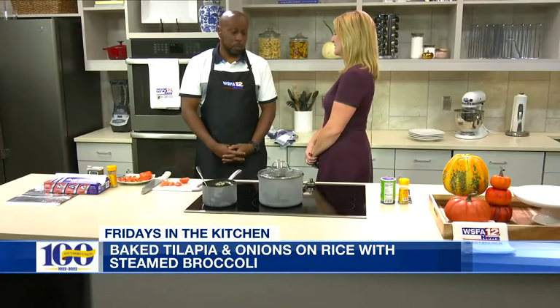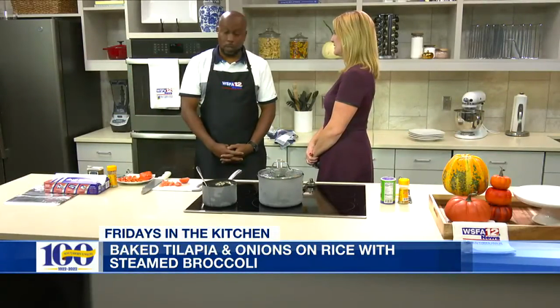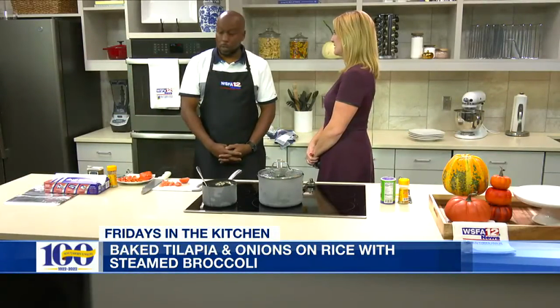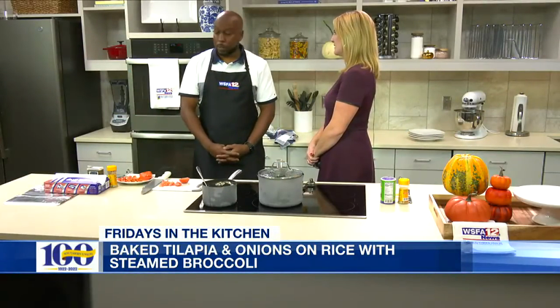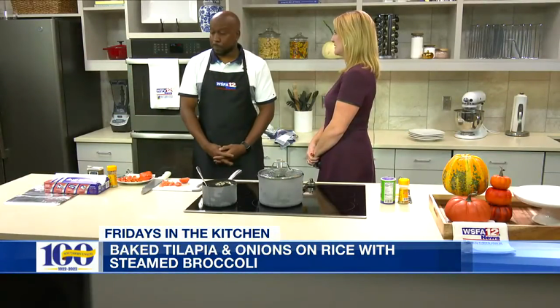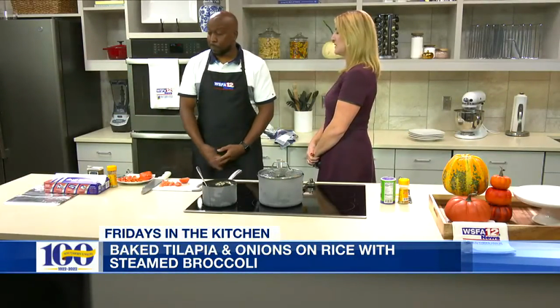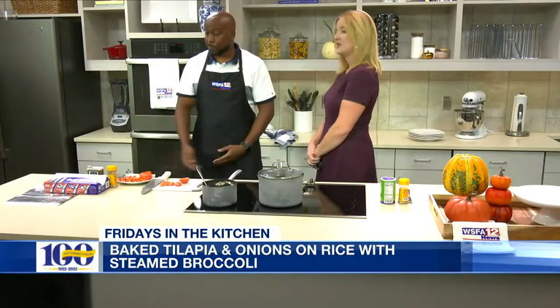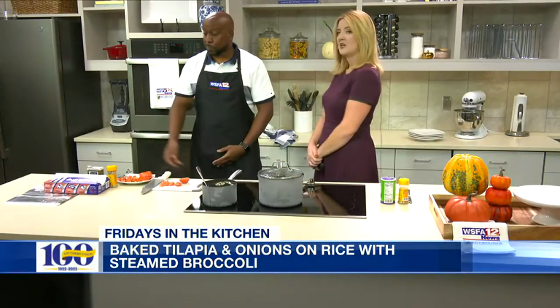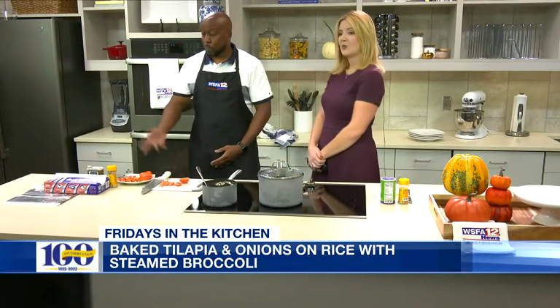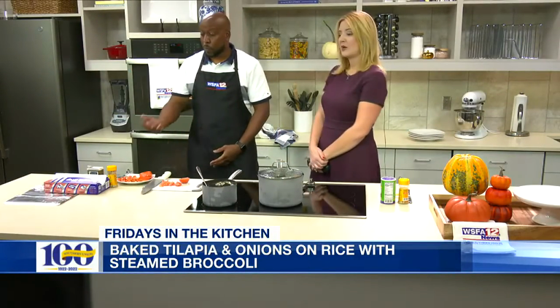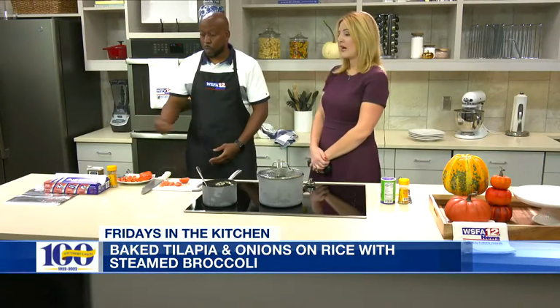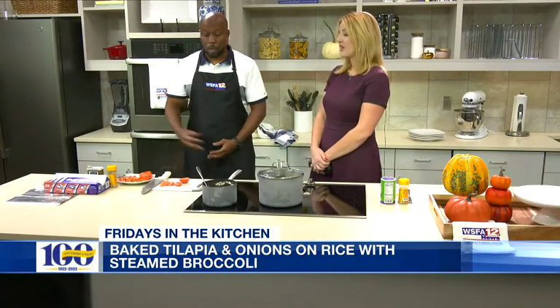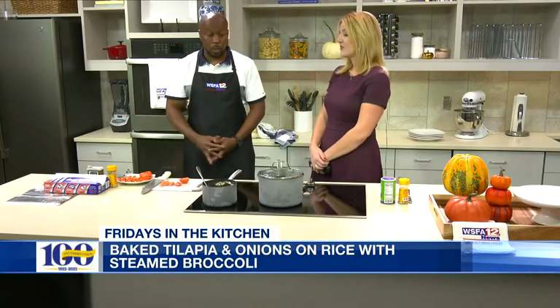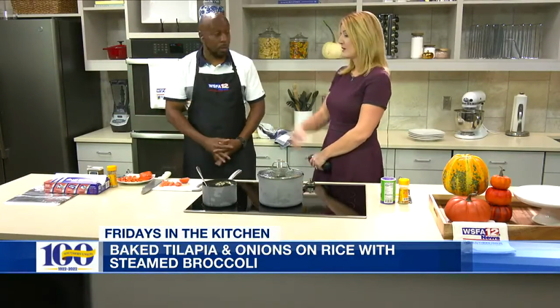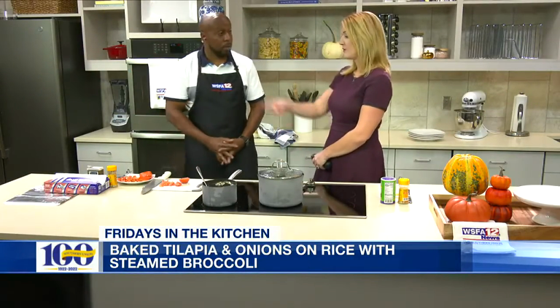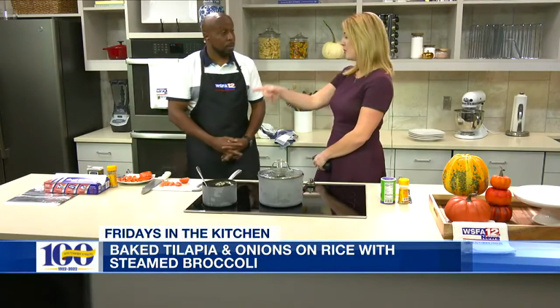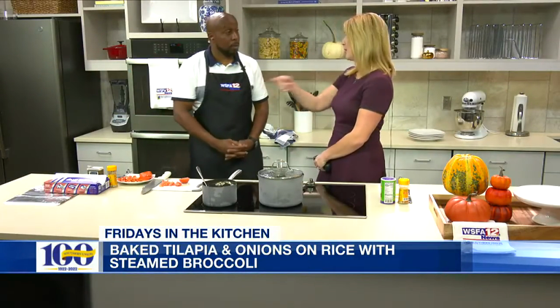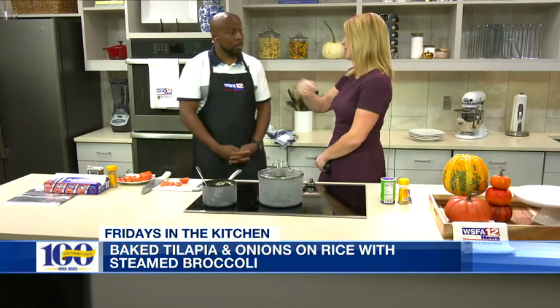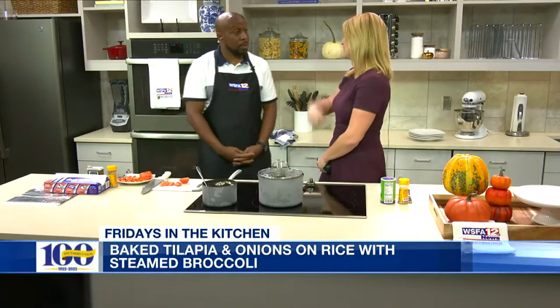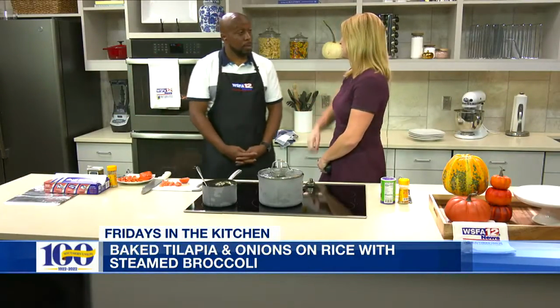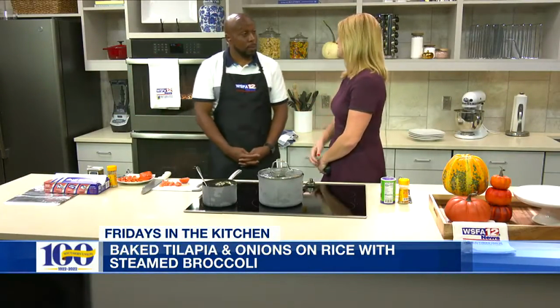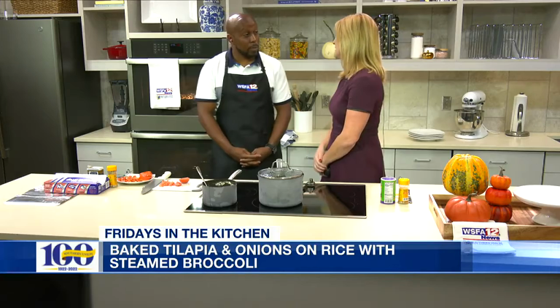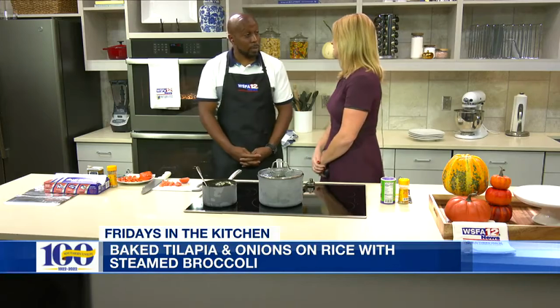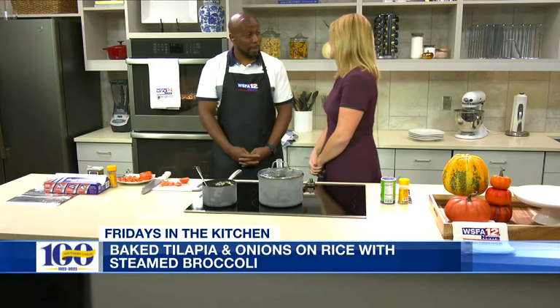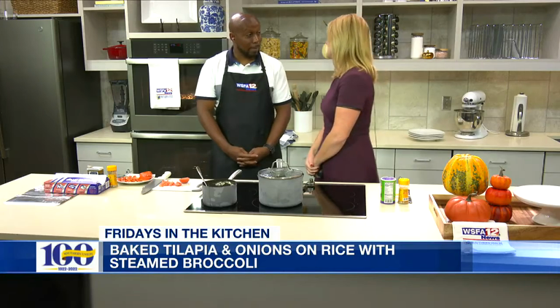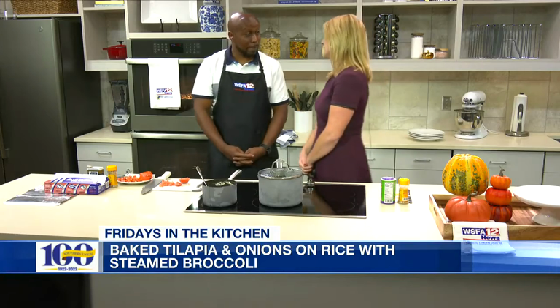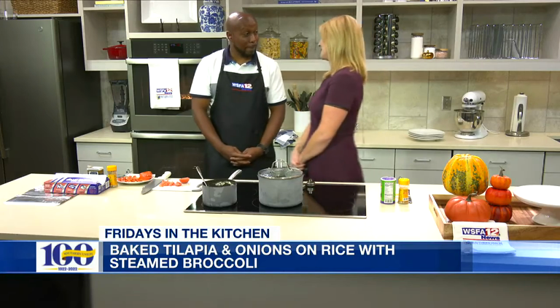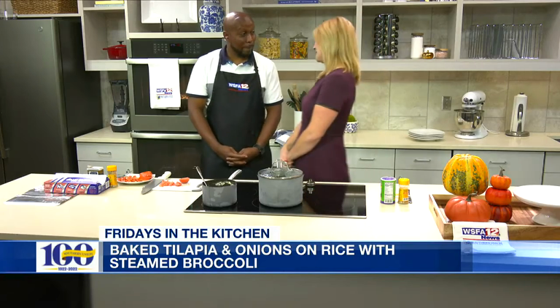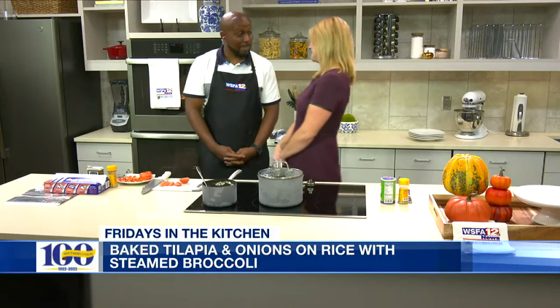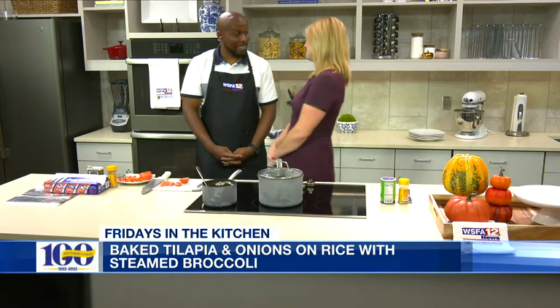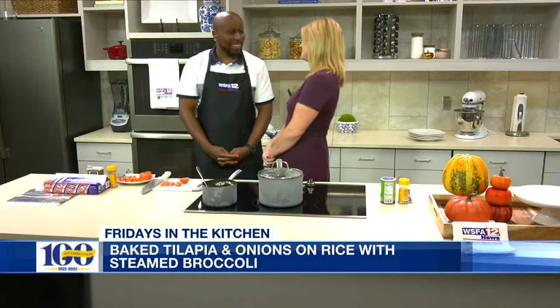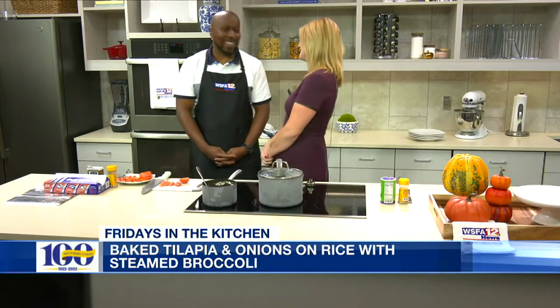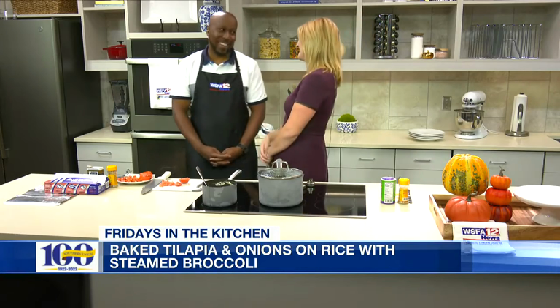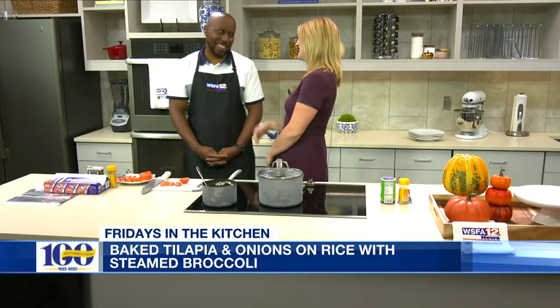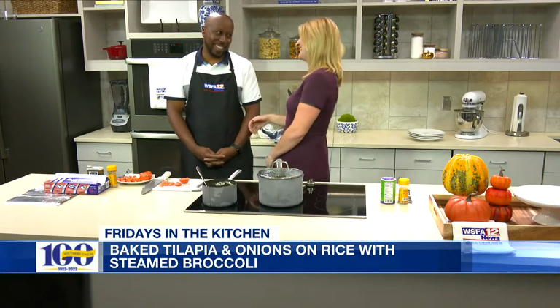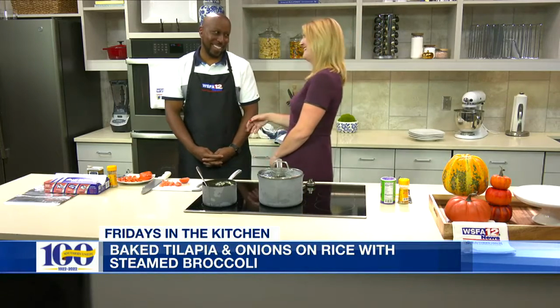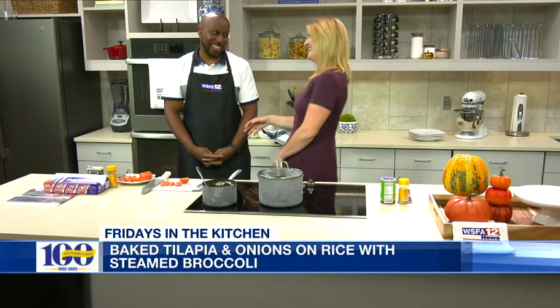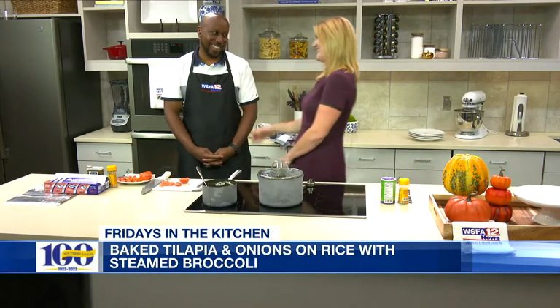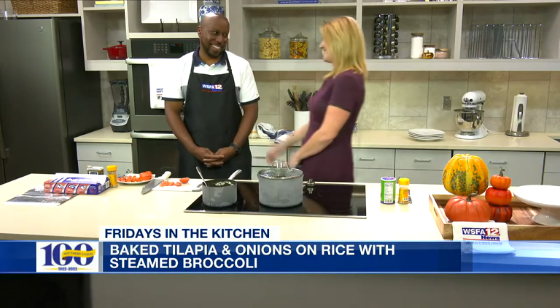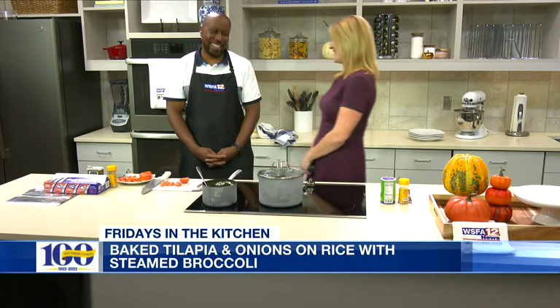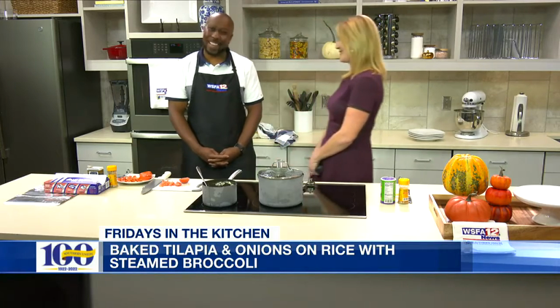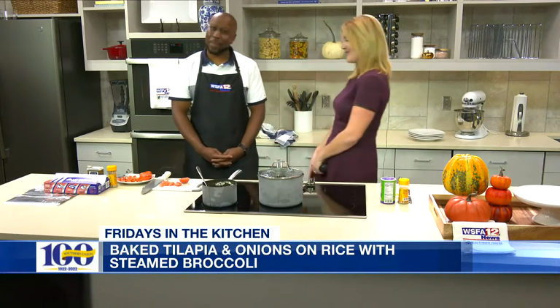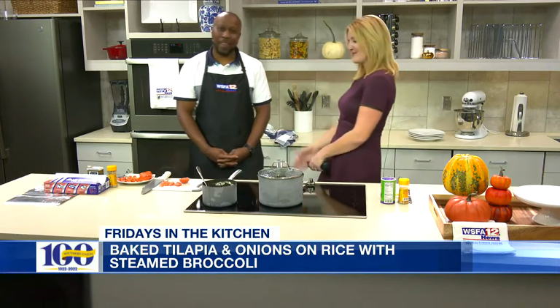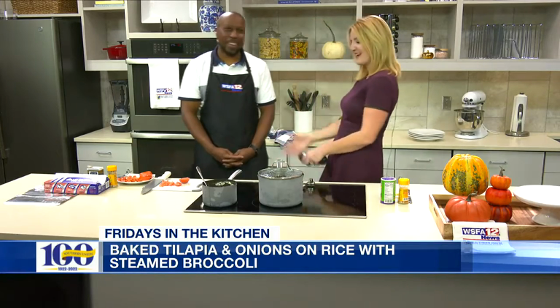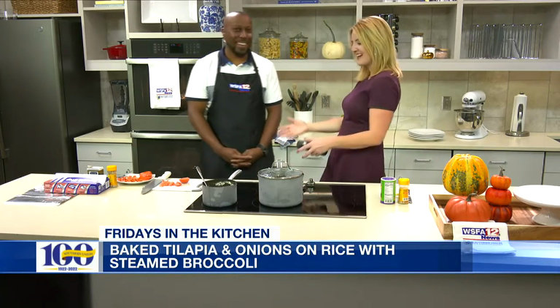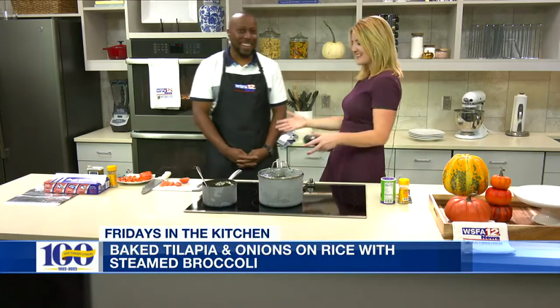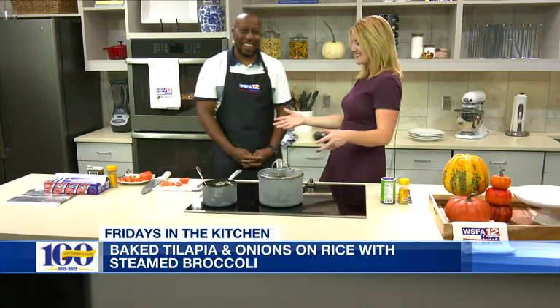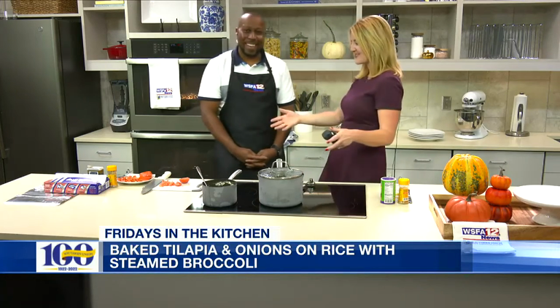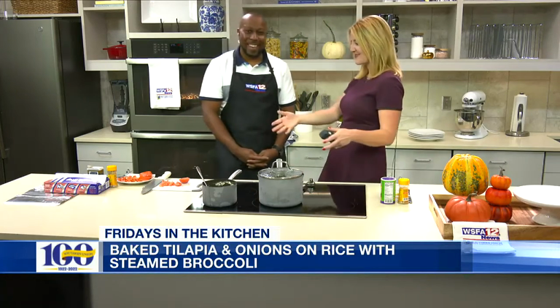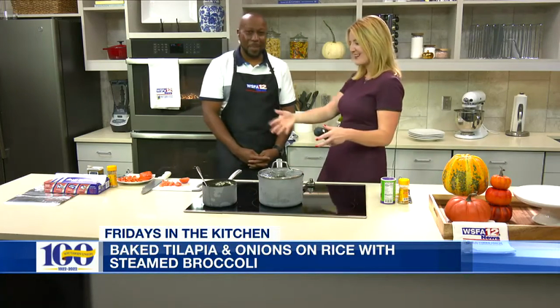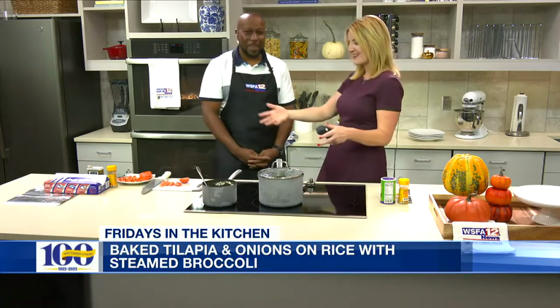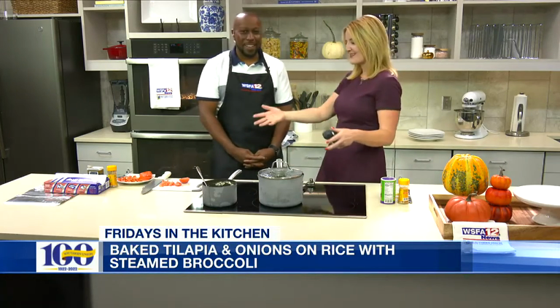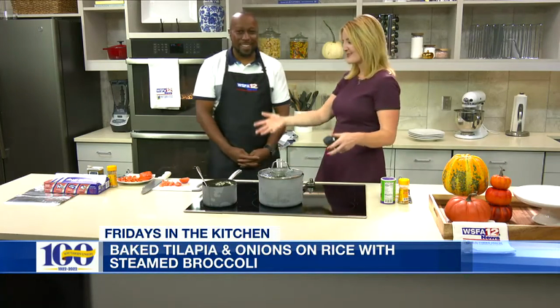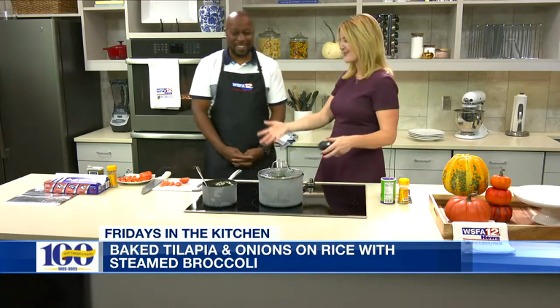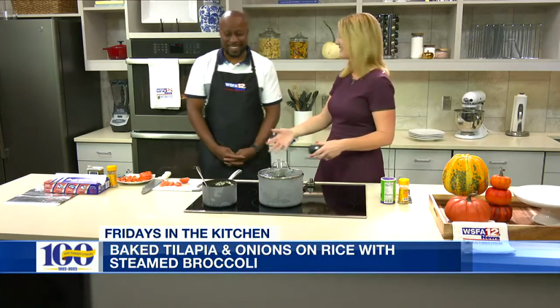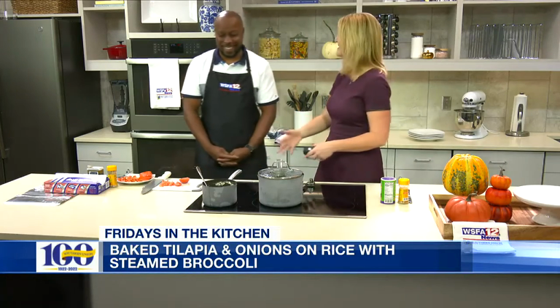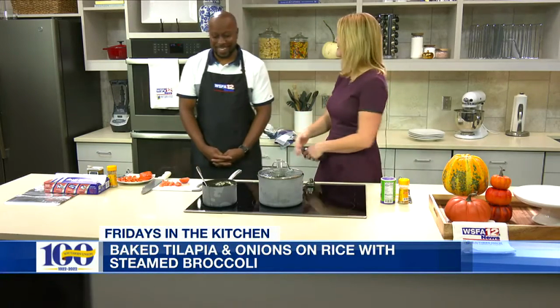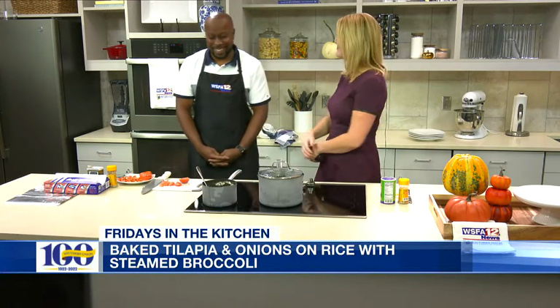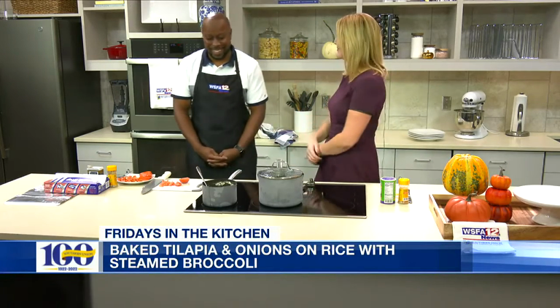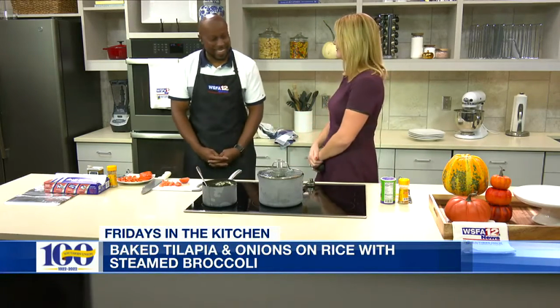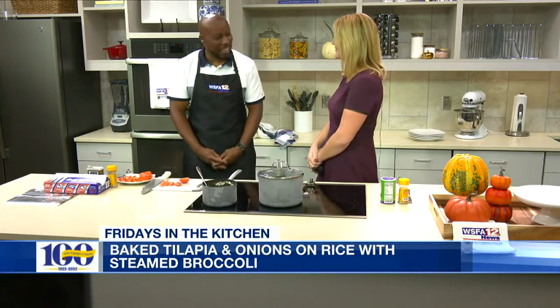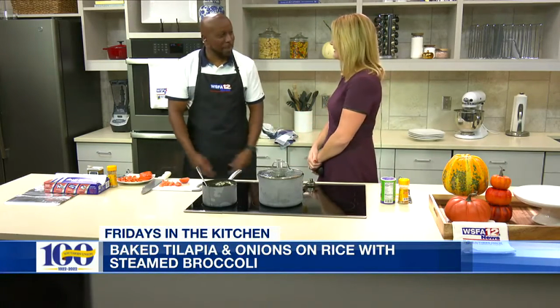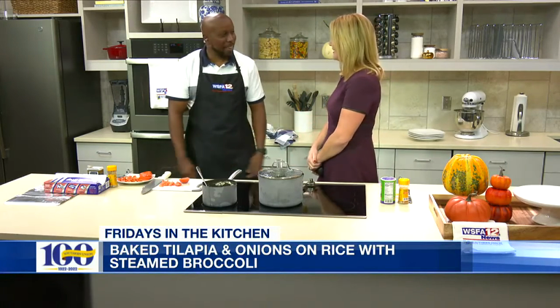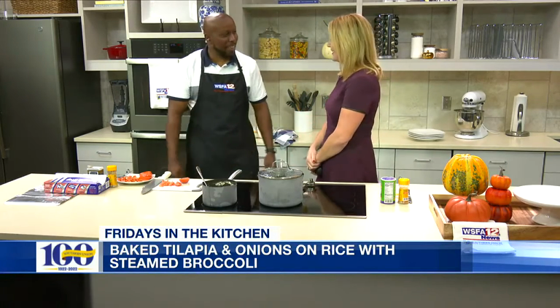What I love about a foil packet is the easy cleanup. It's not a big mess — it's really simple. Can't beat it.